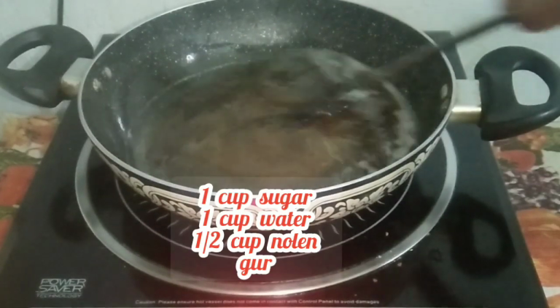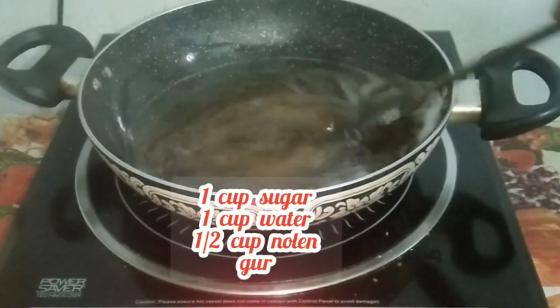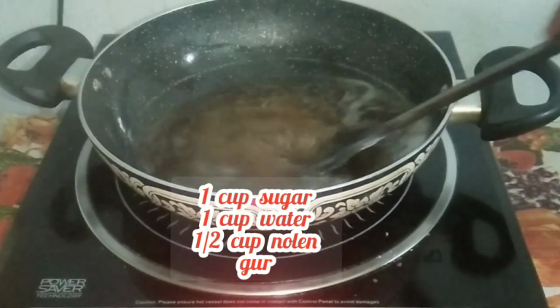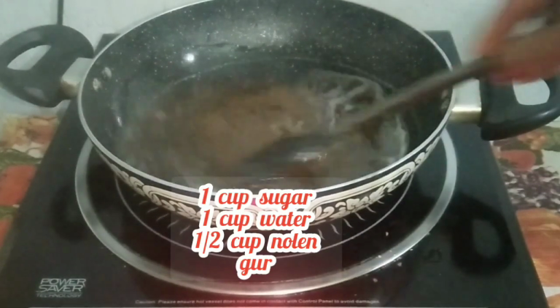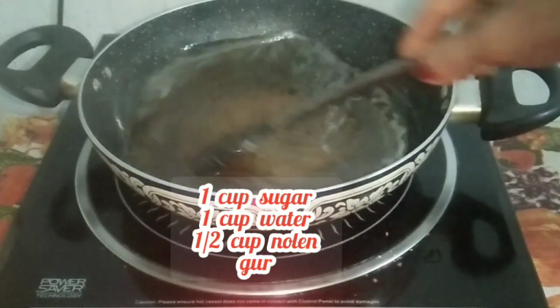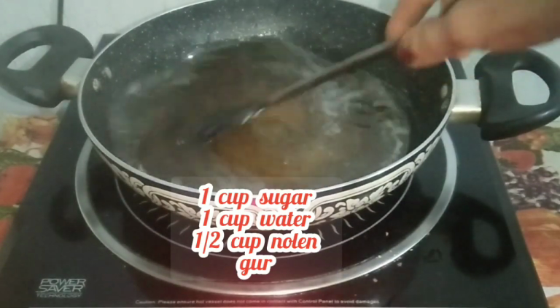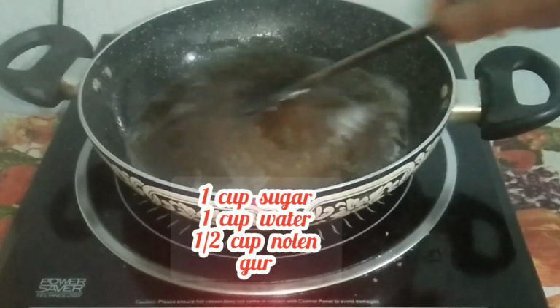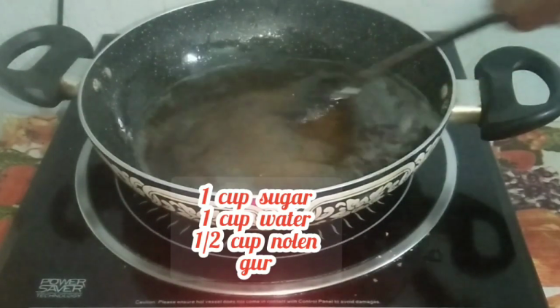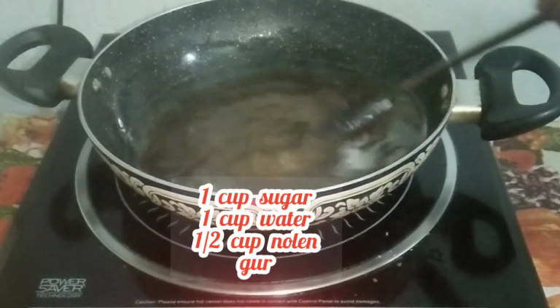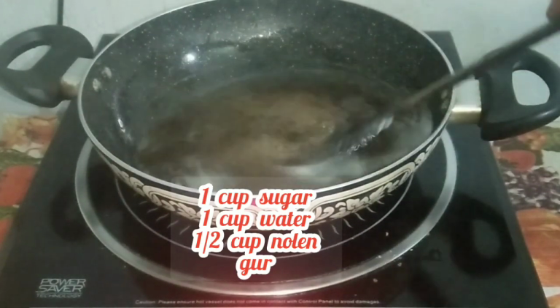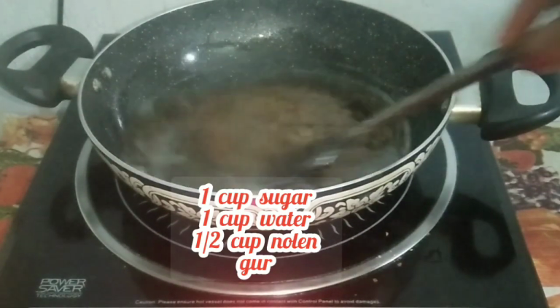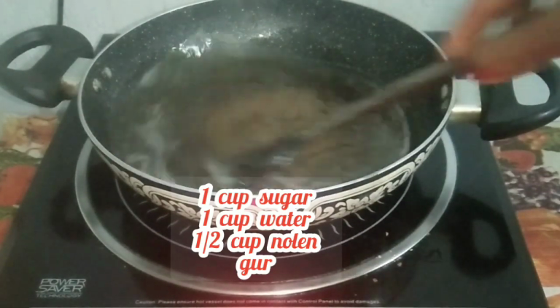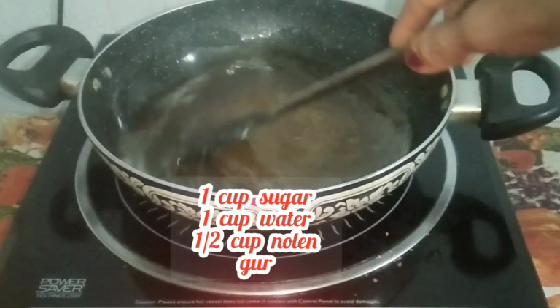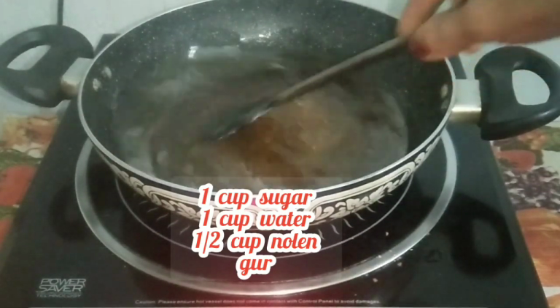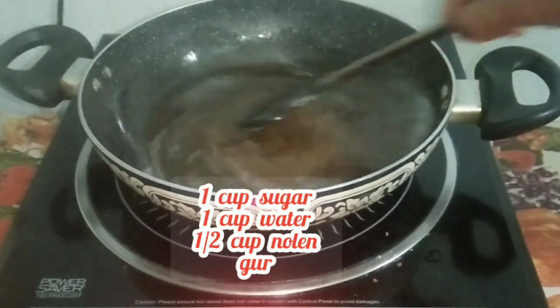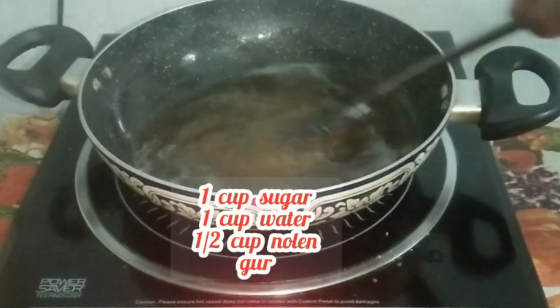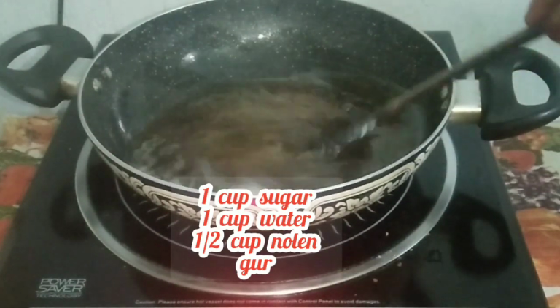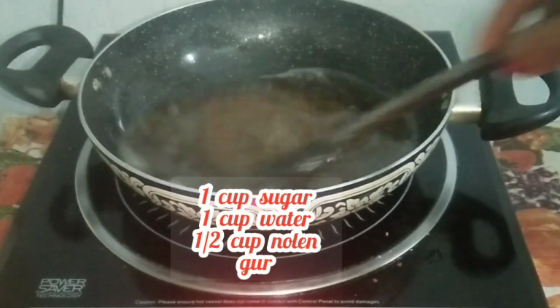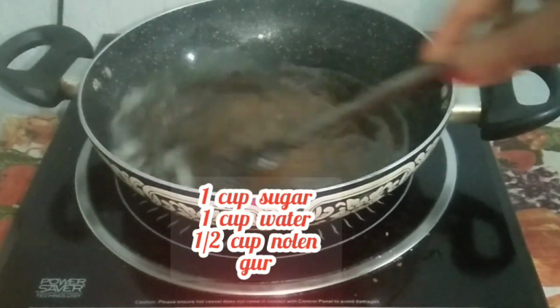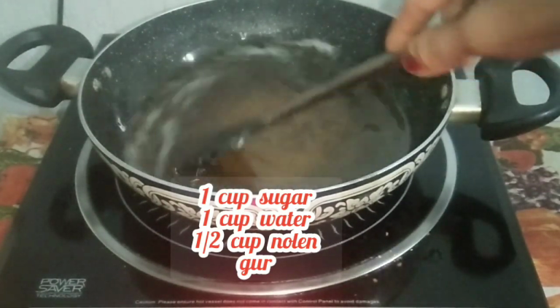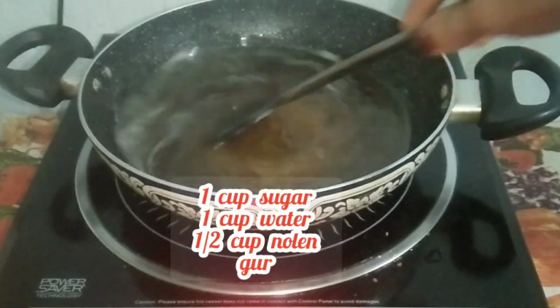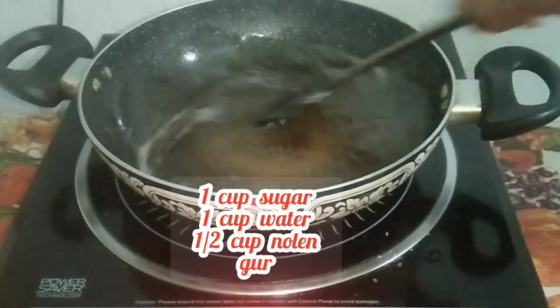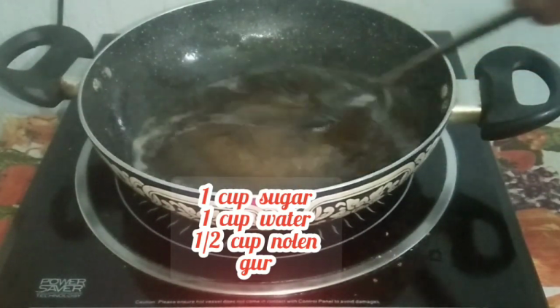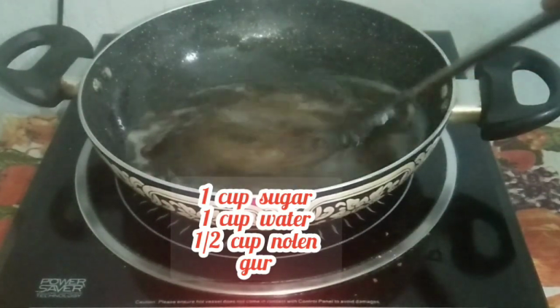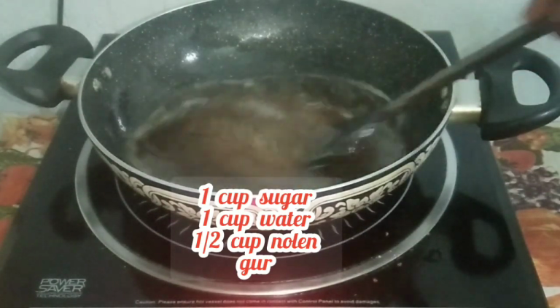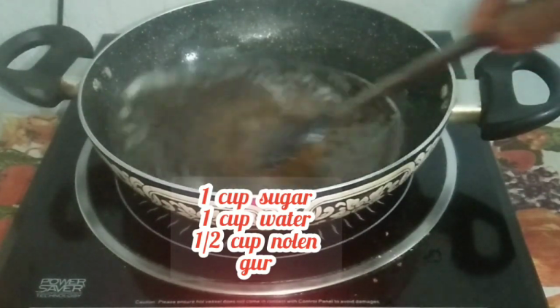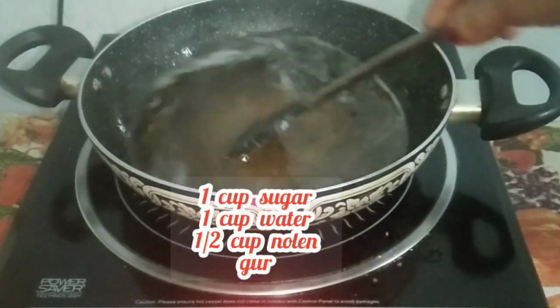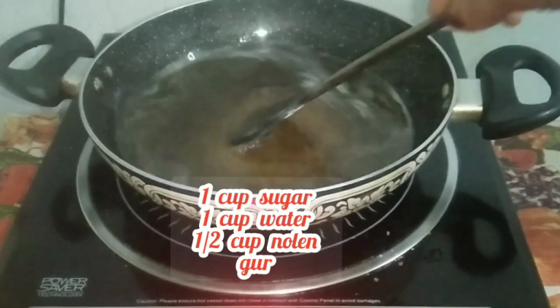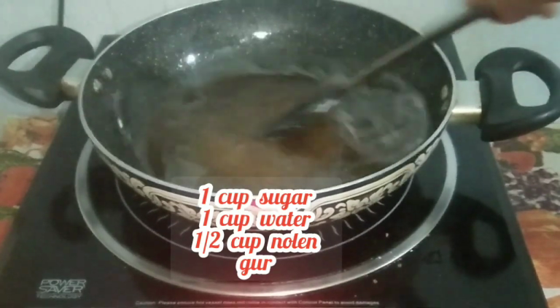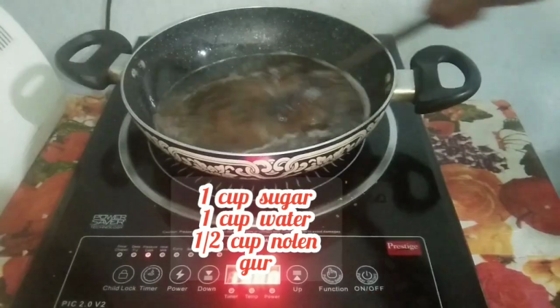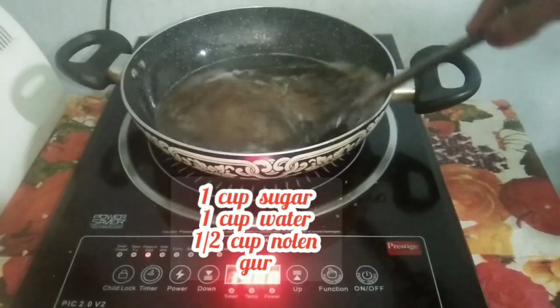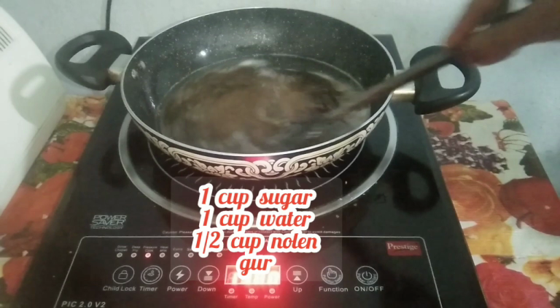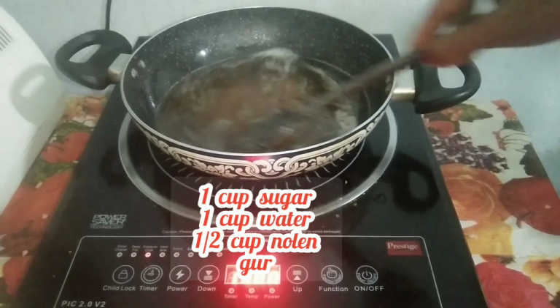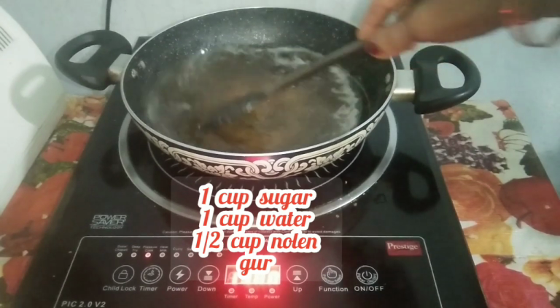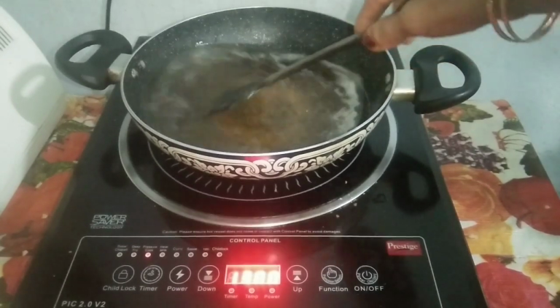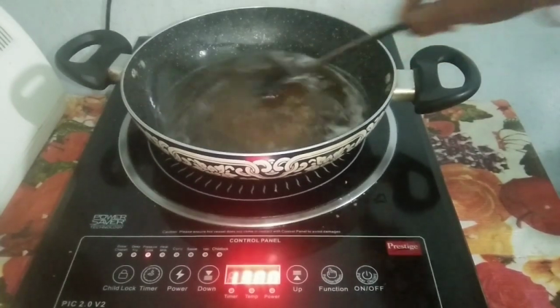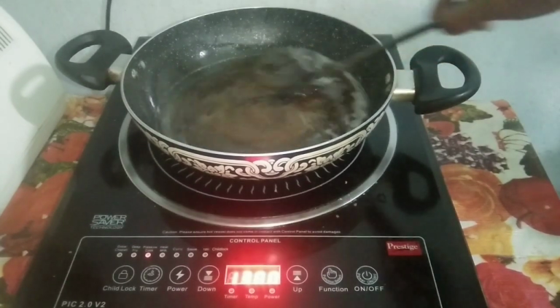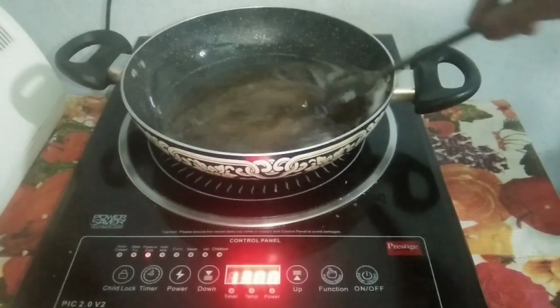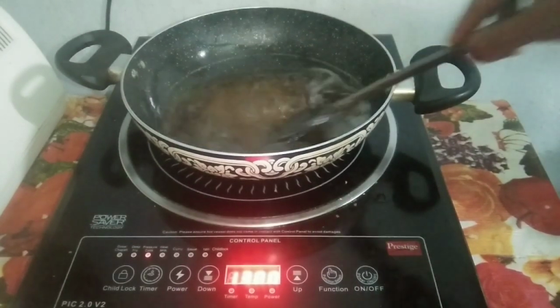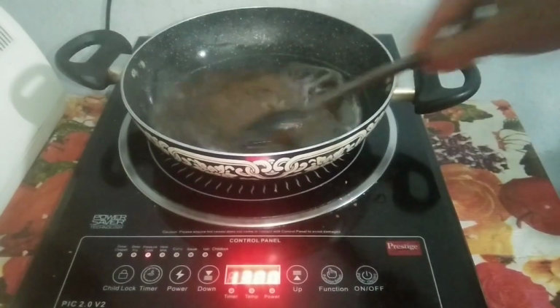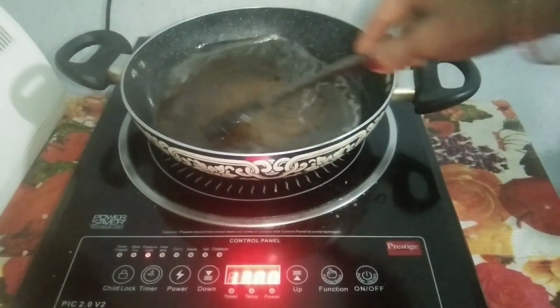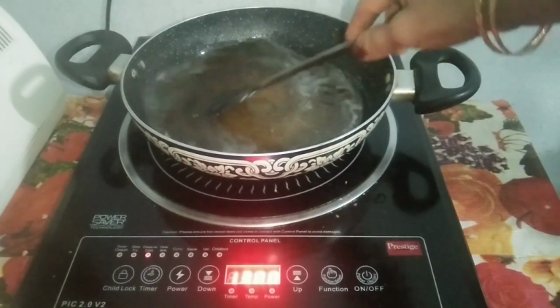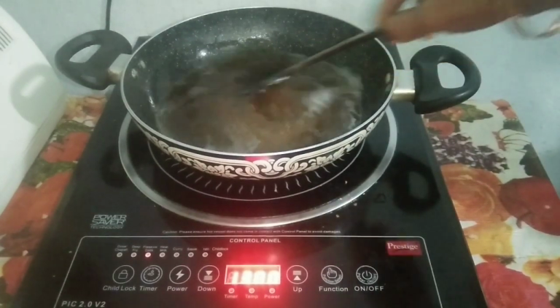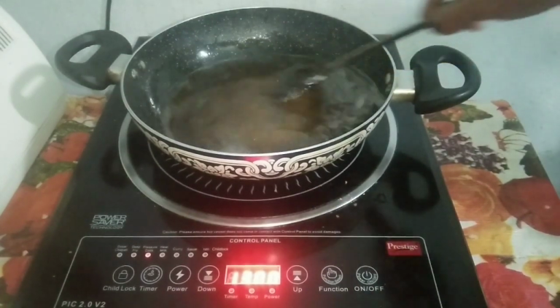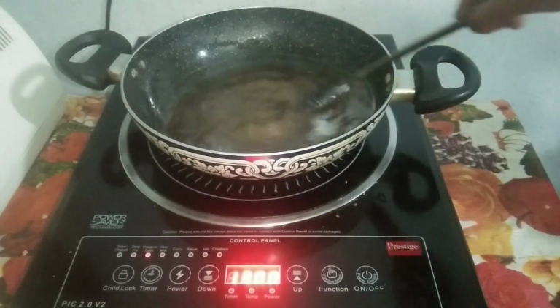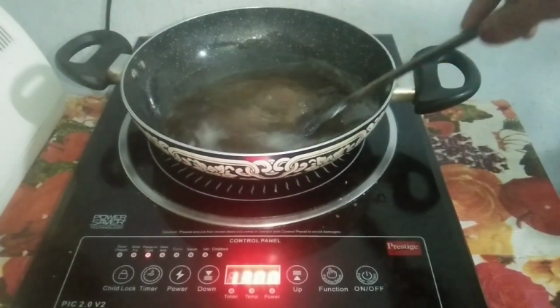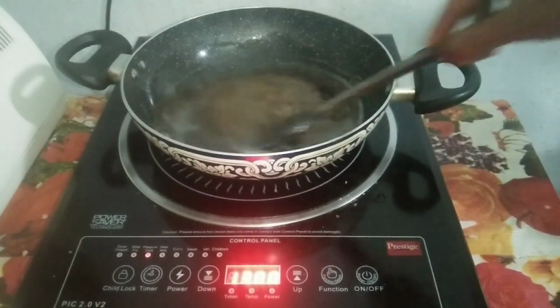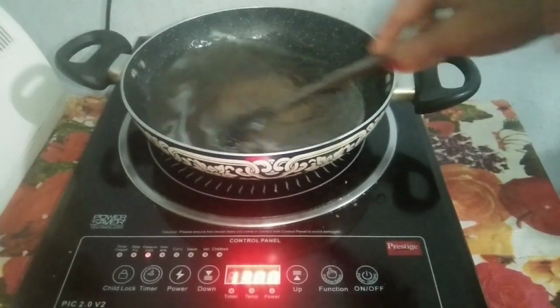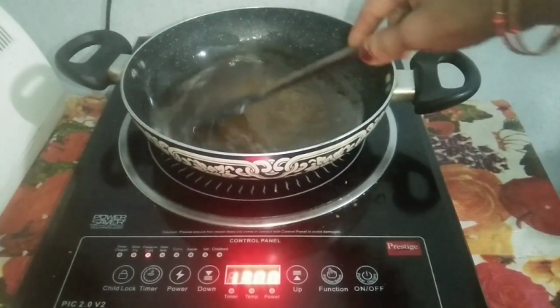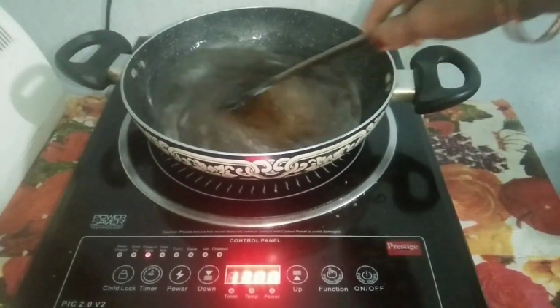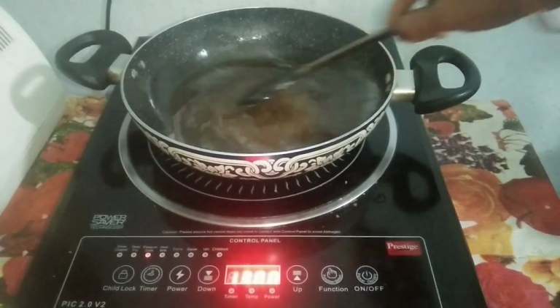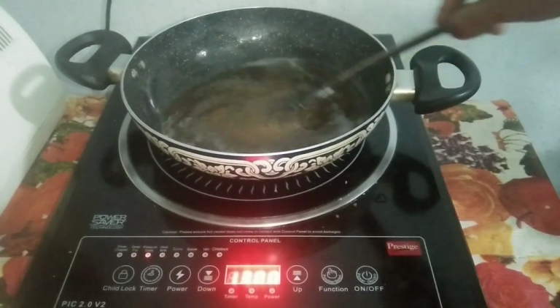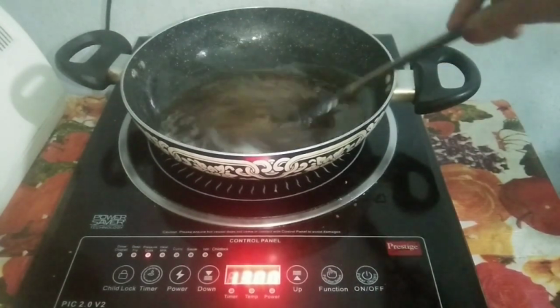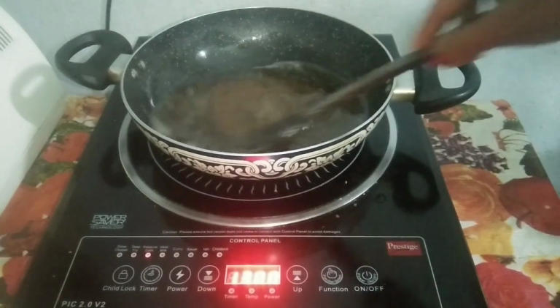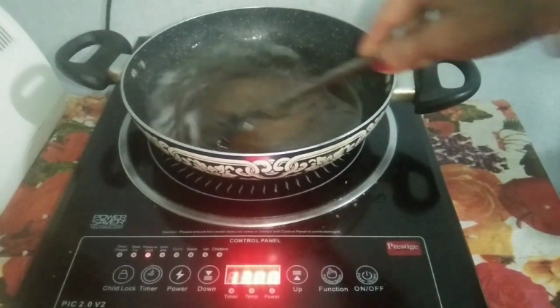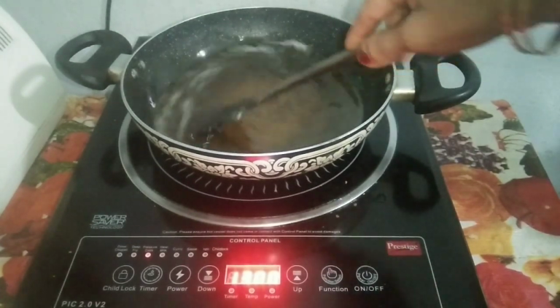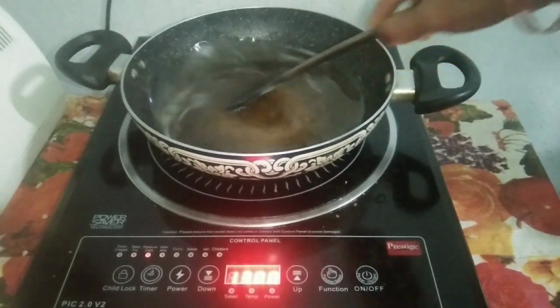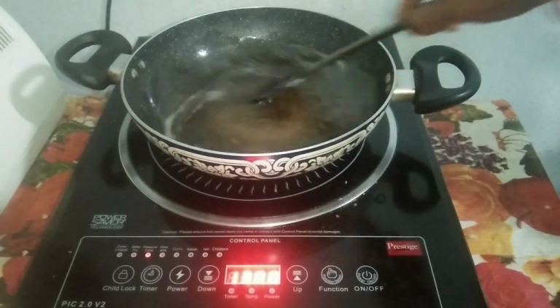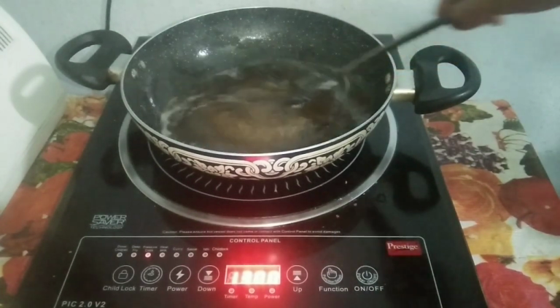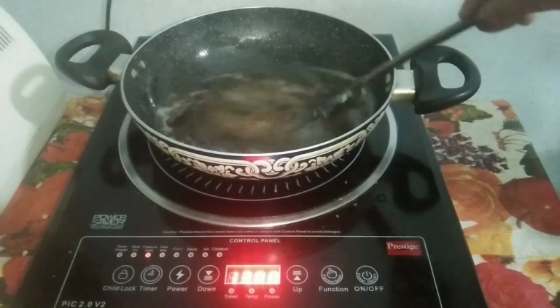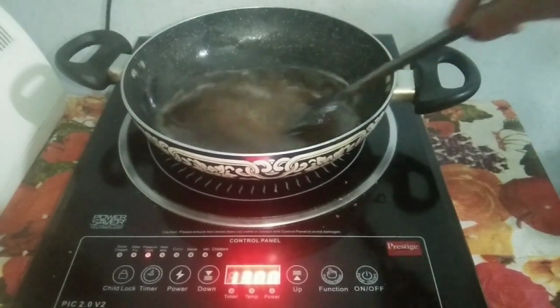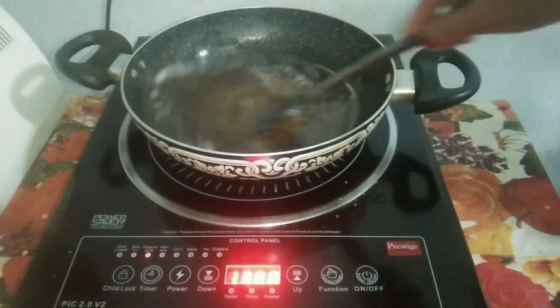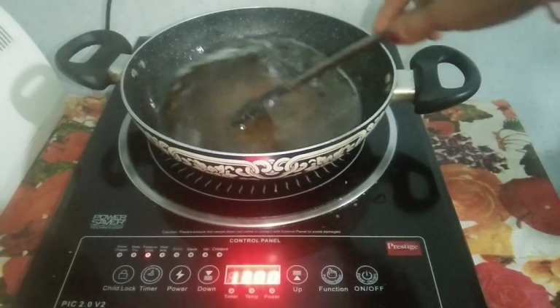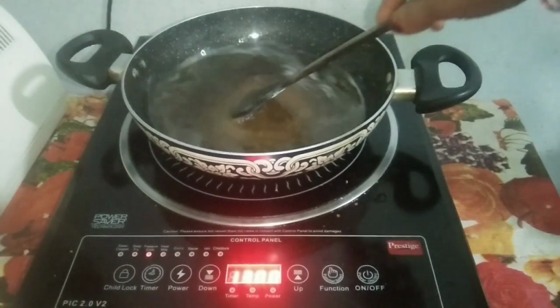For the sugar syrup, I have taken 1 cup sugar, 1 cup water, and half cup Nolir Guri. Then let the sugar syrup come to a boil.